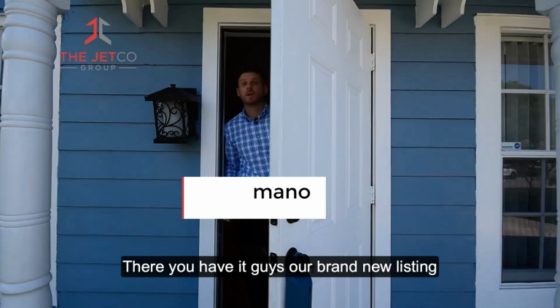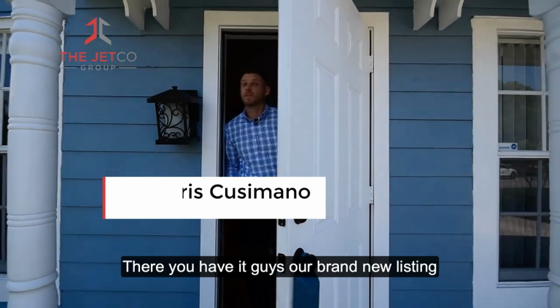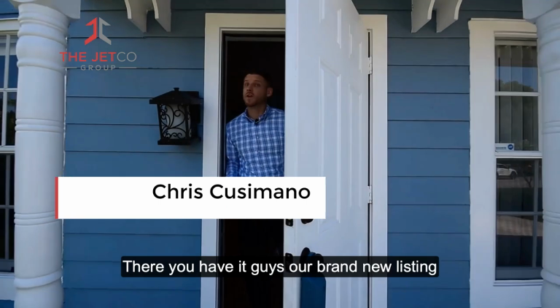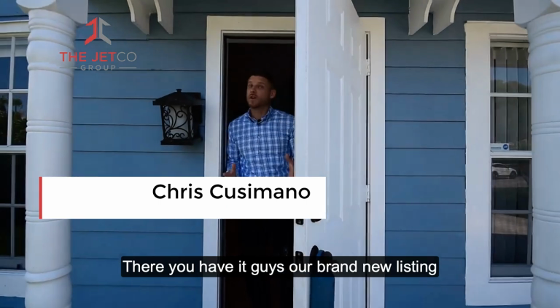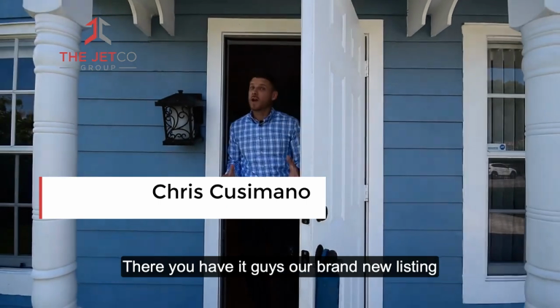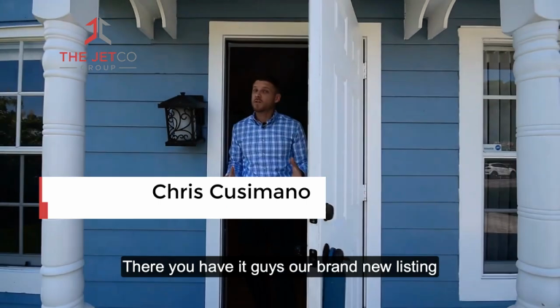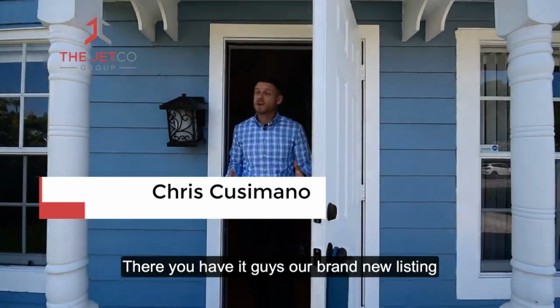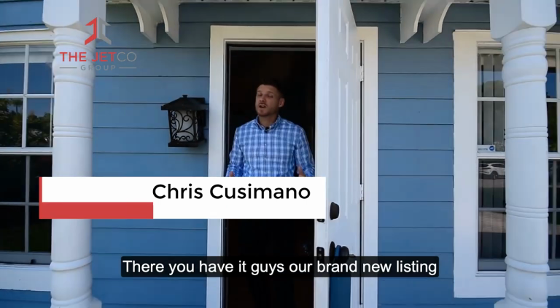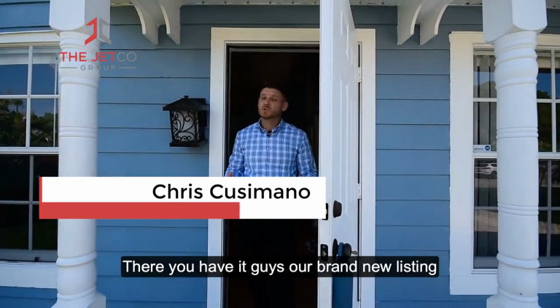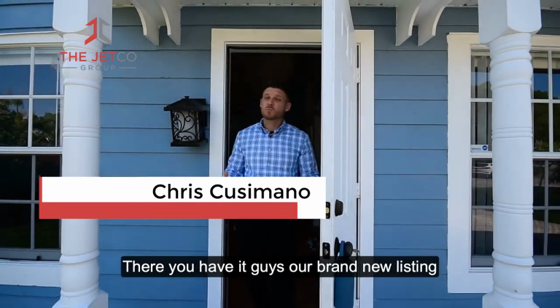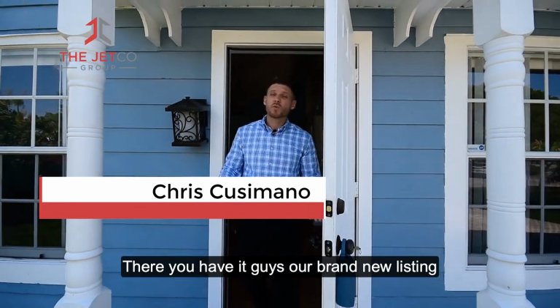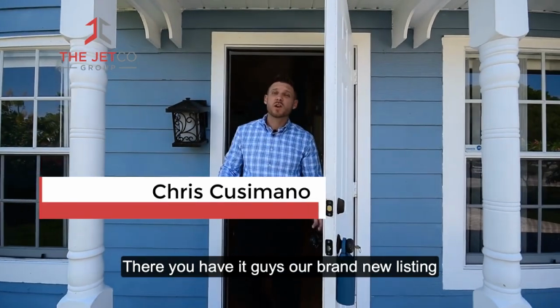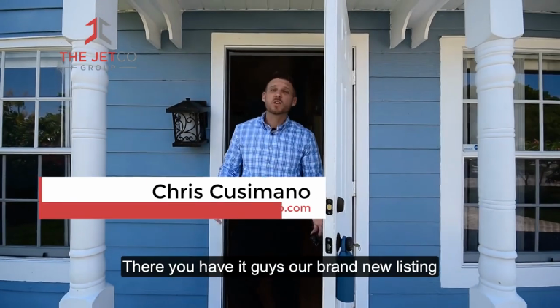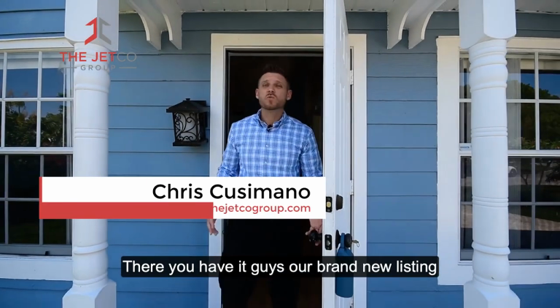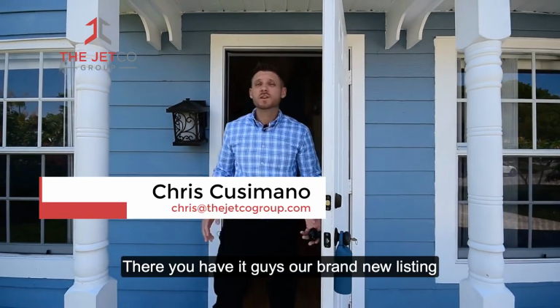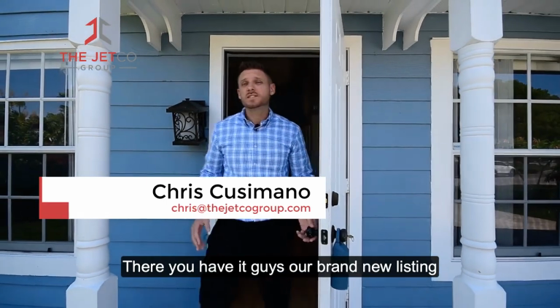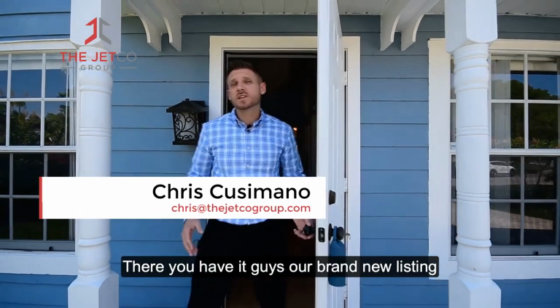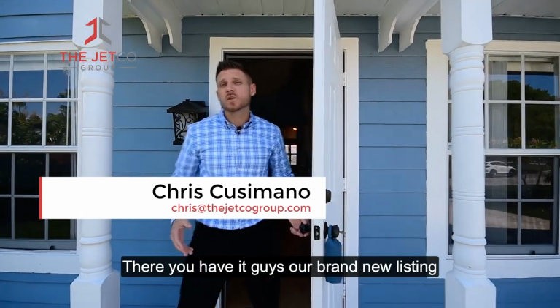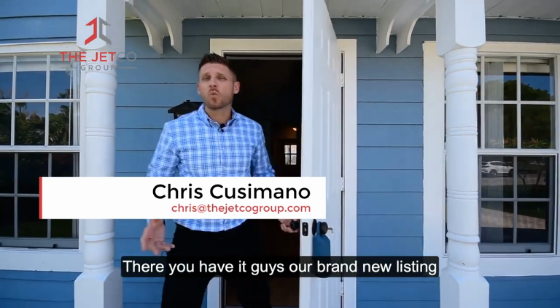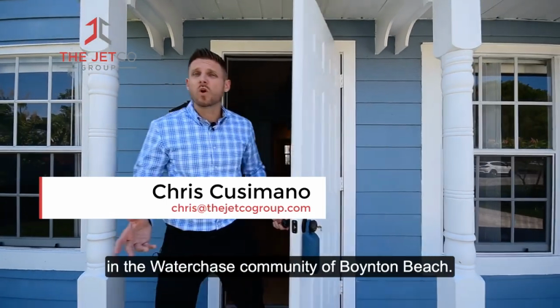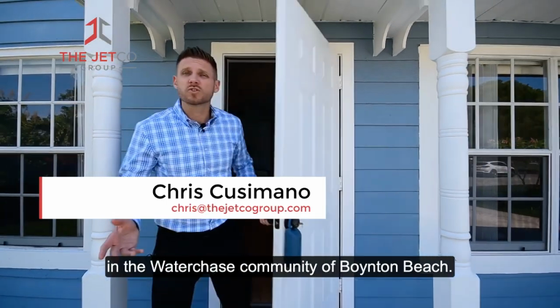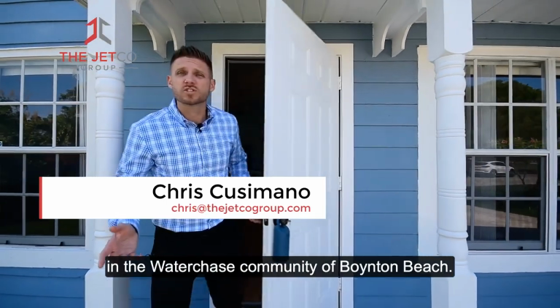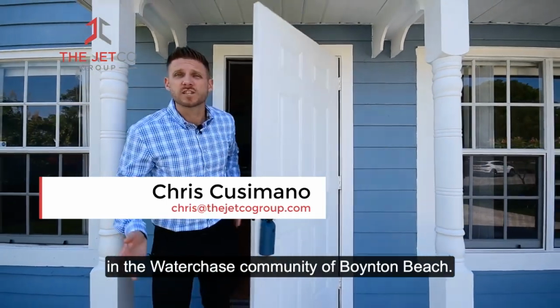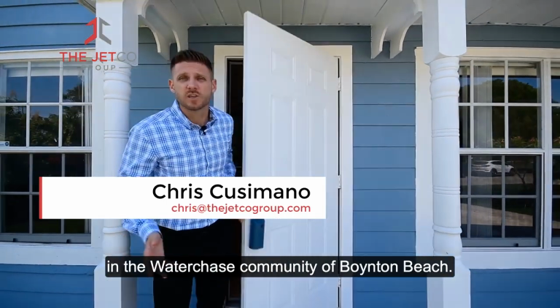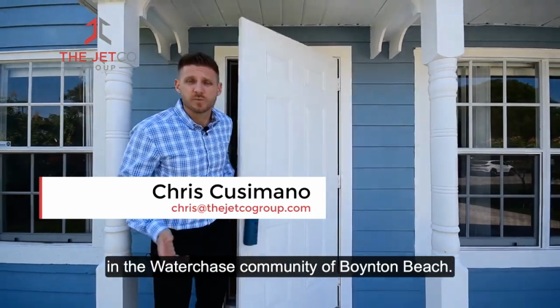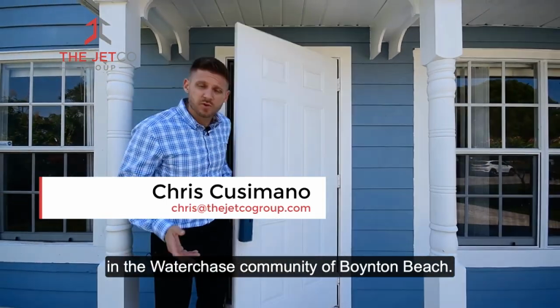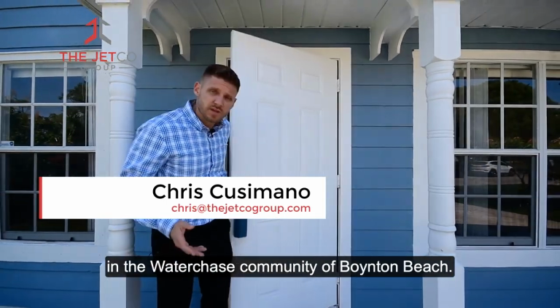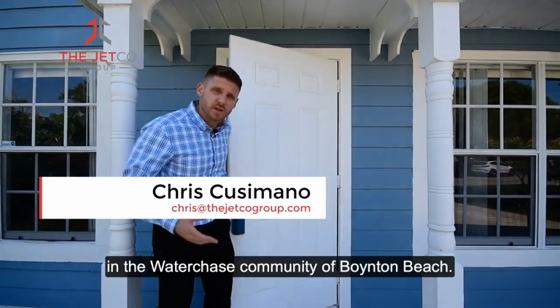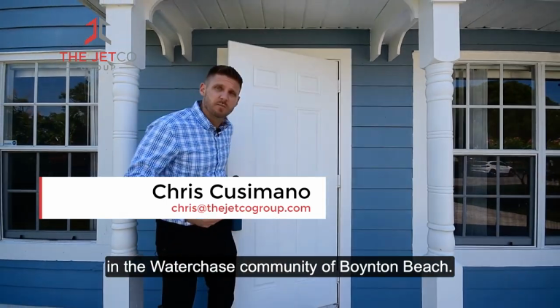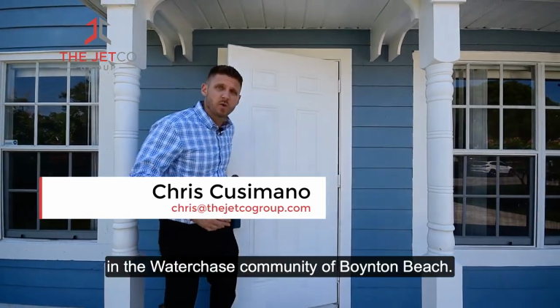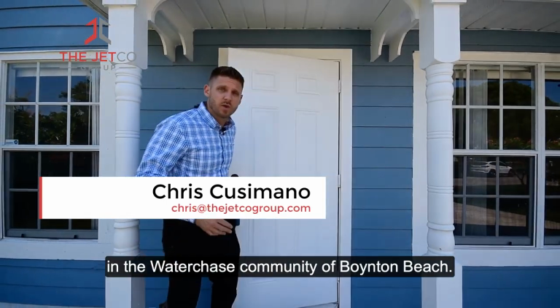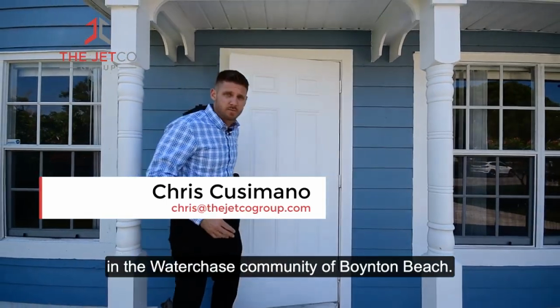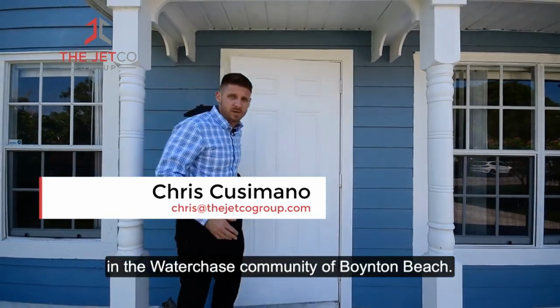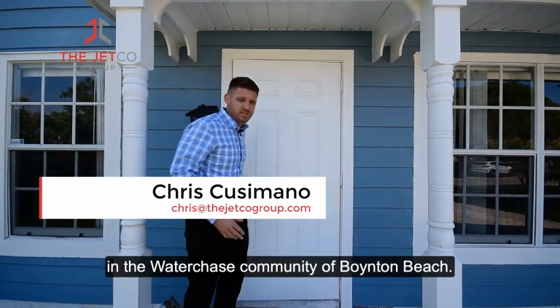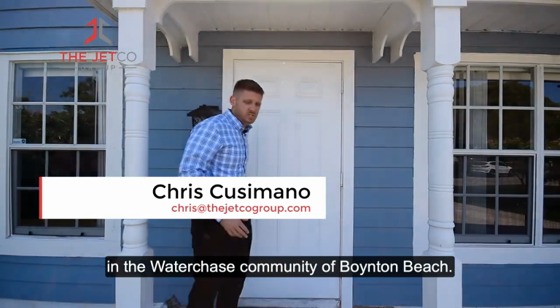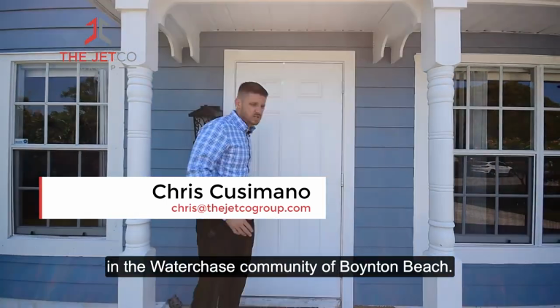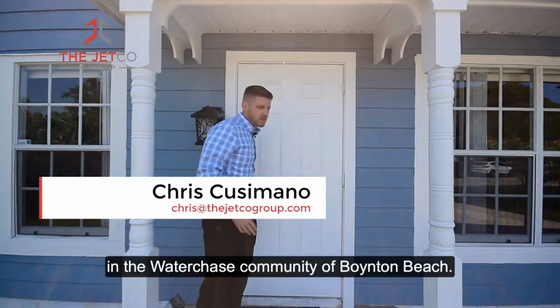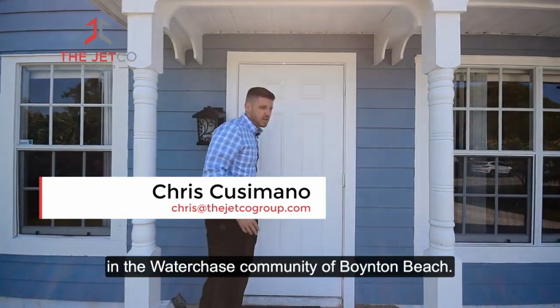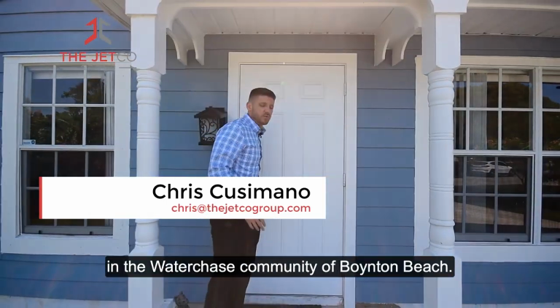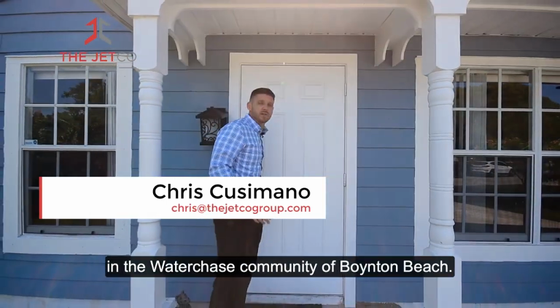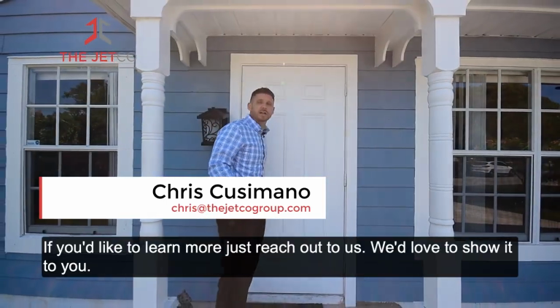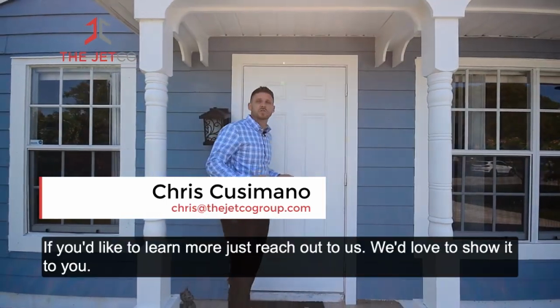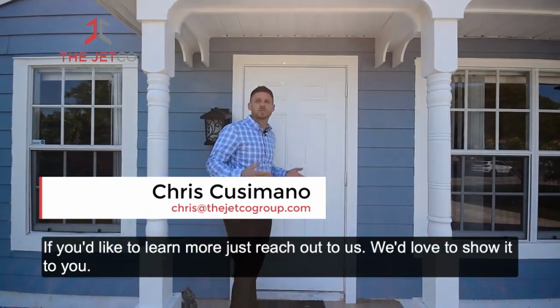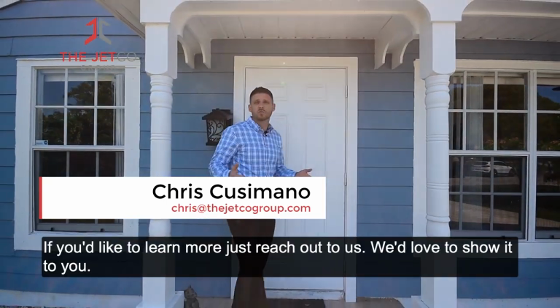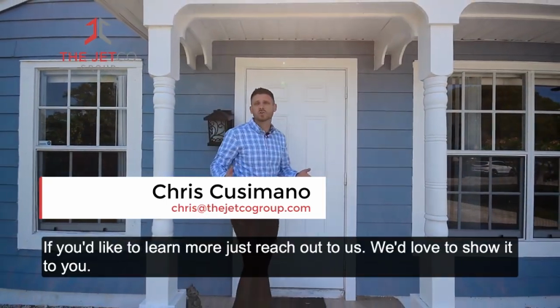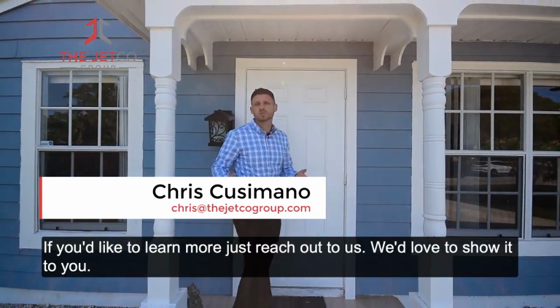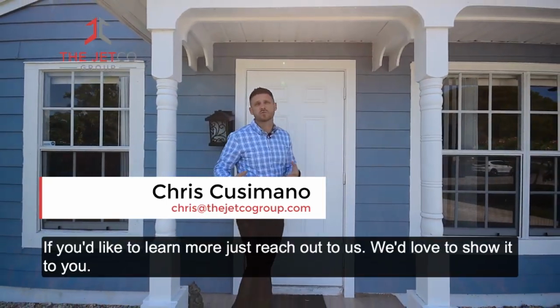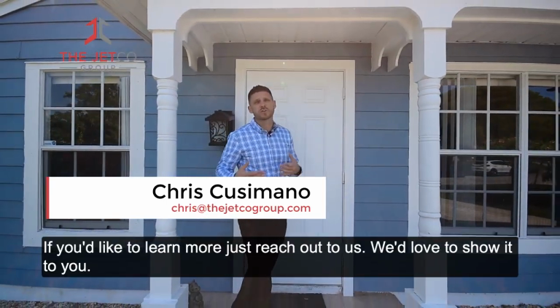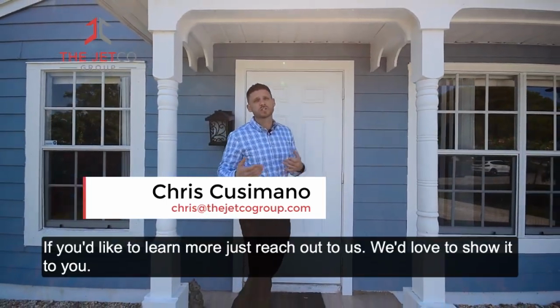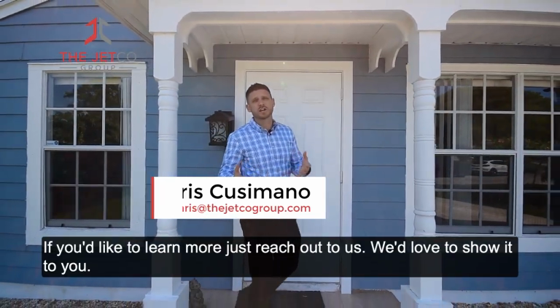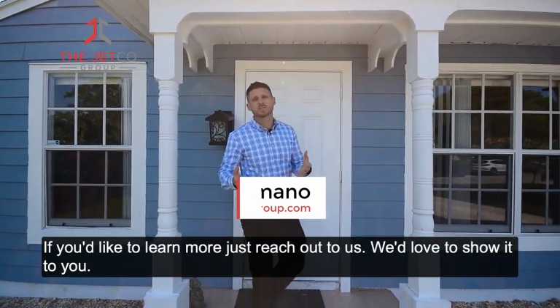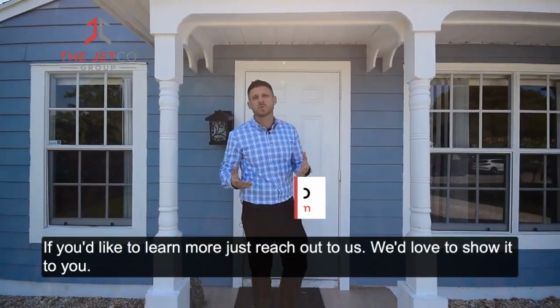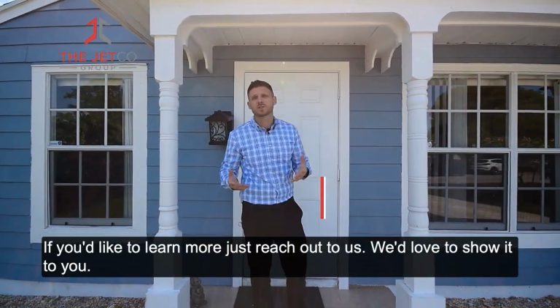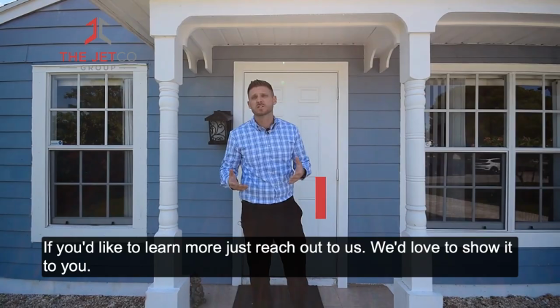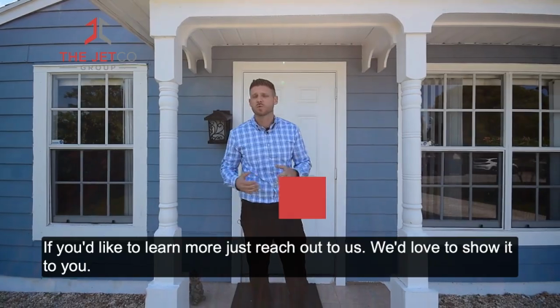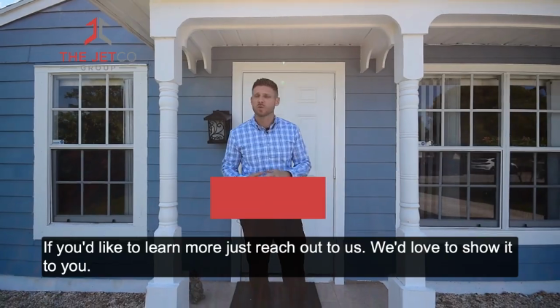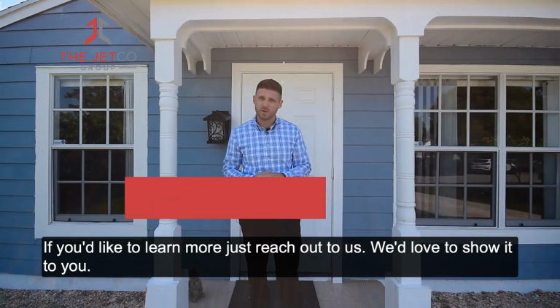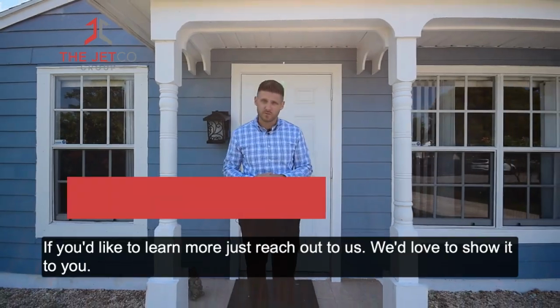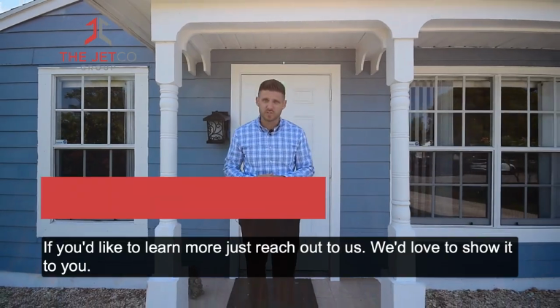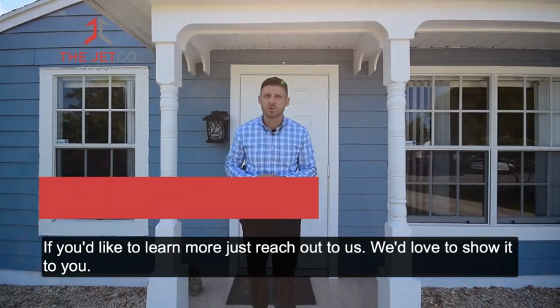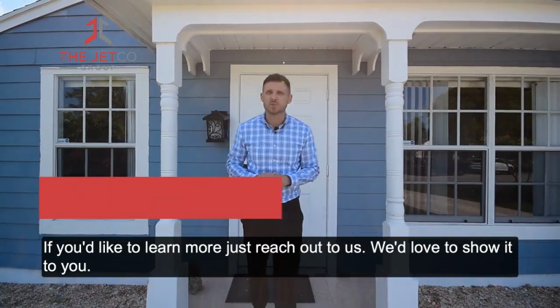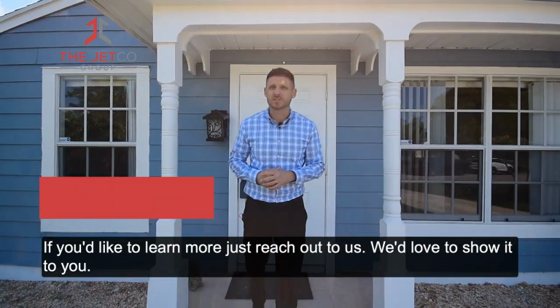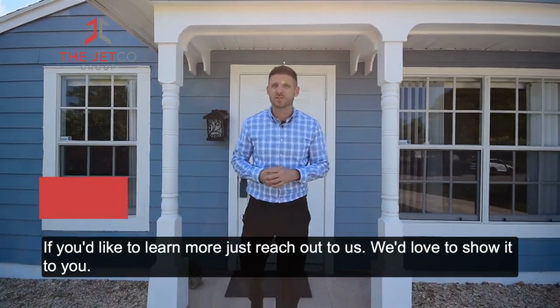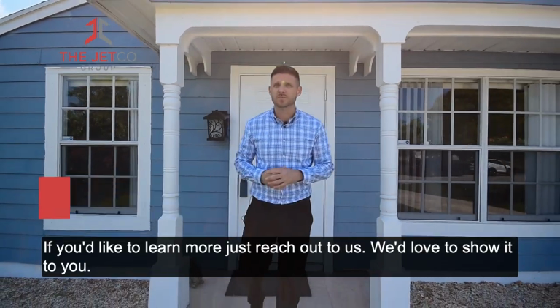And there you have it guys, our brand new listing in the Water Chase community of Boynton Beach. If you'd like to learn more, just reach out to us — we'd love to show it to you.